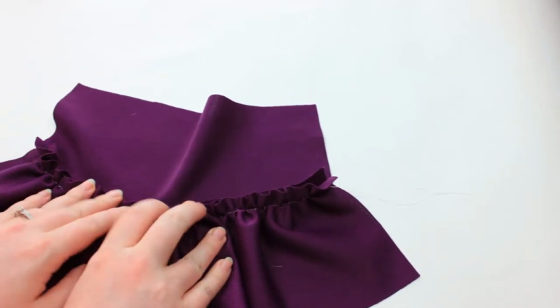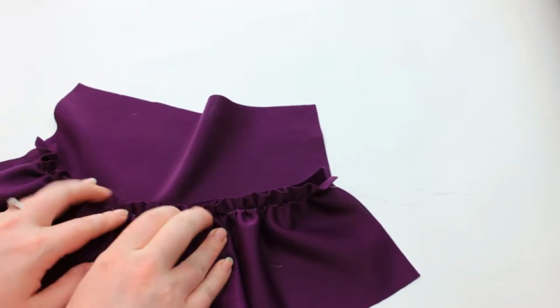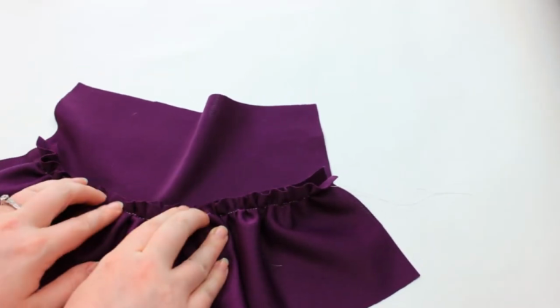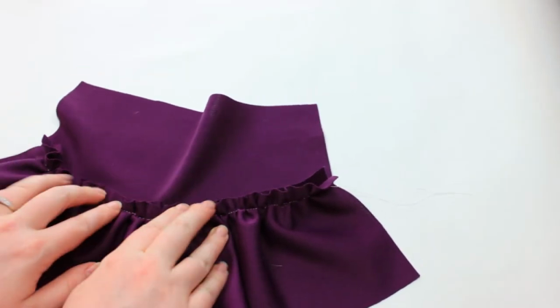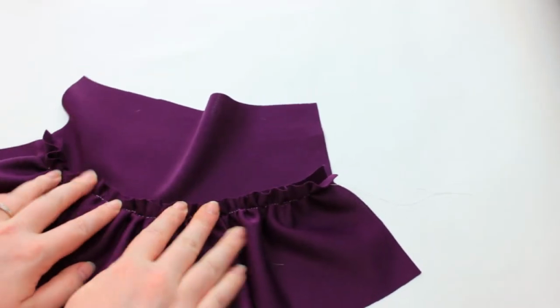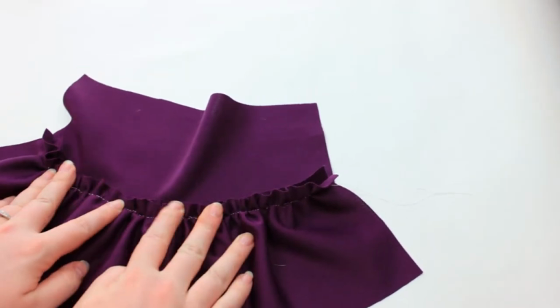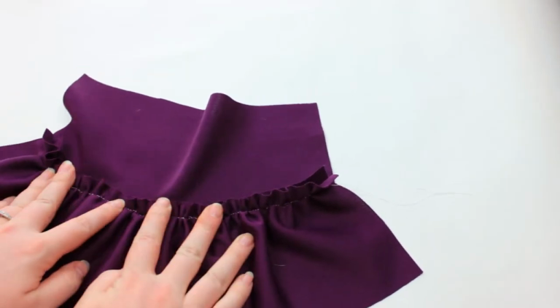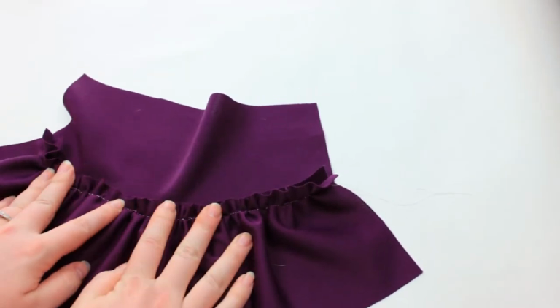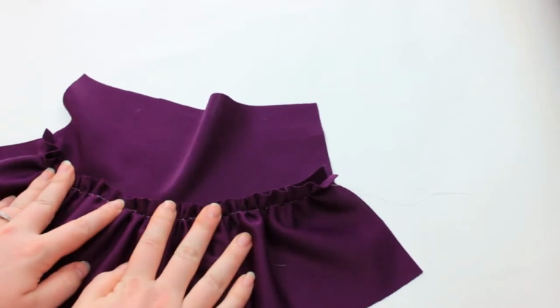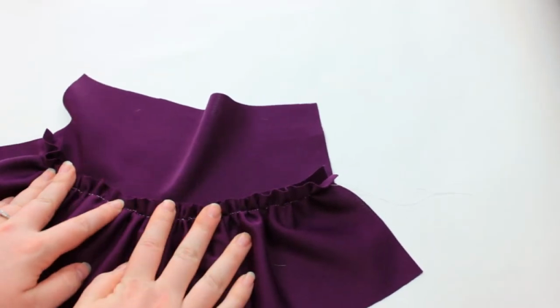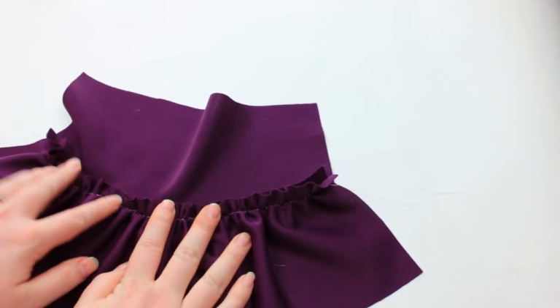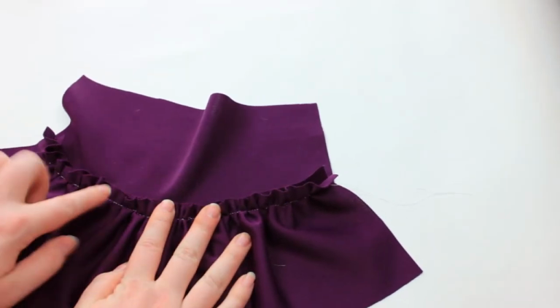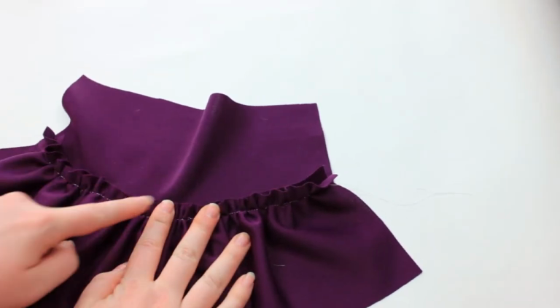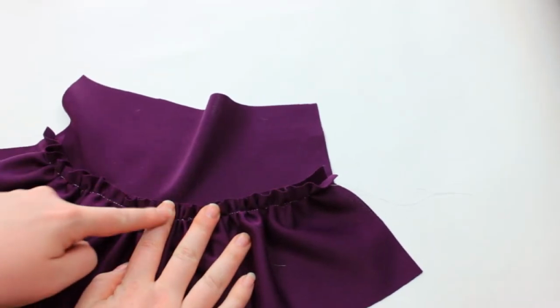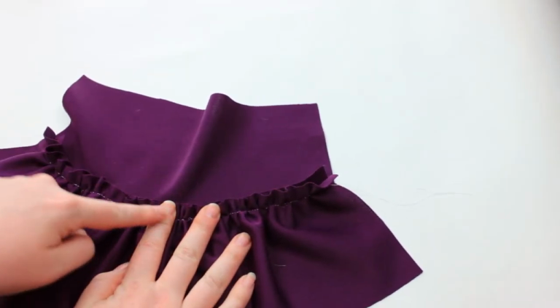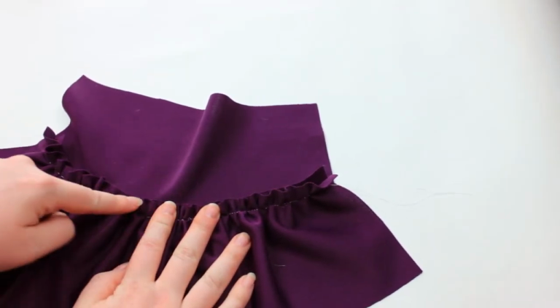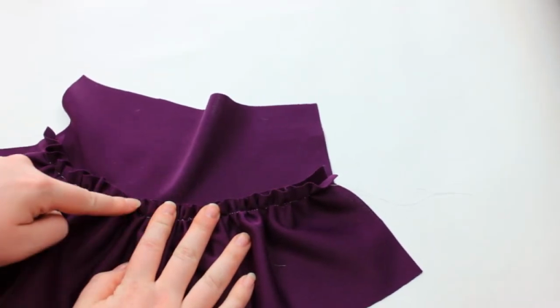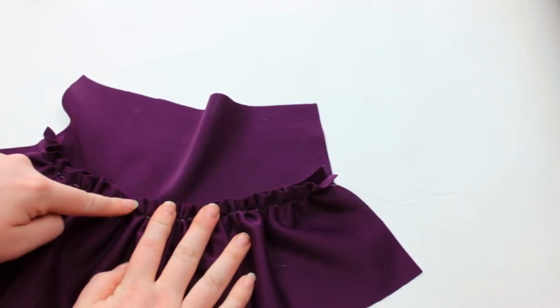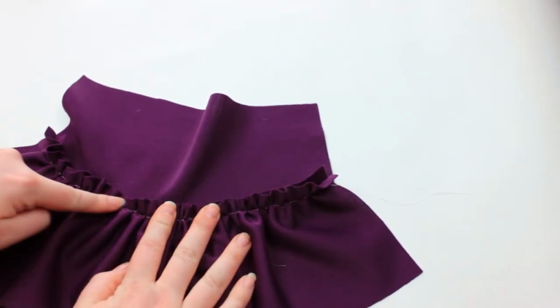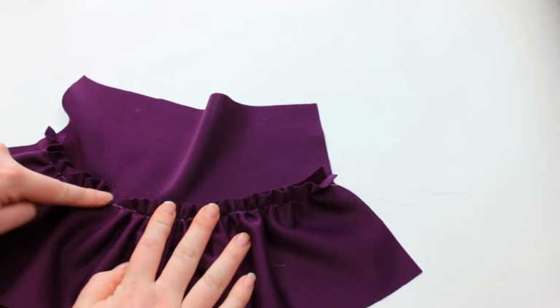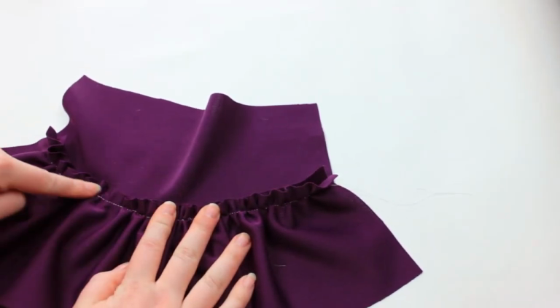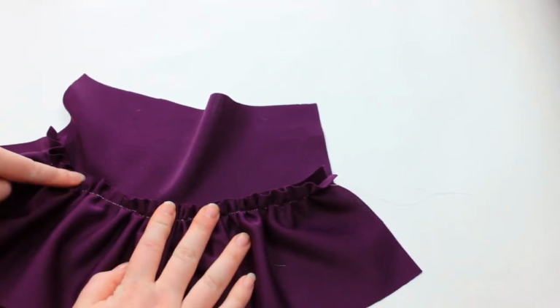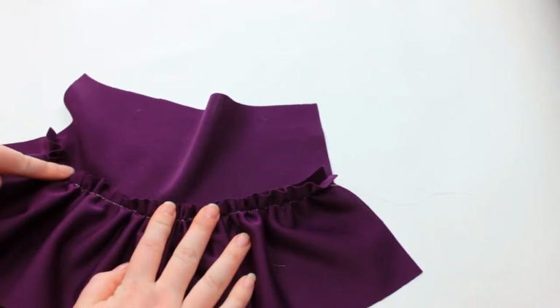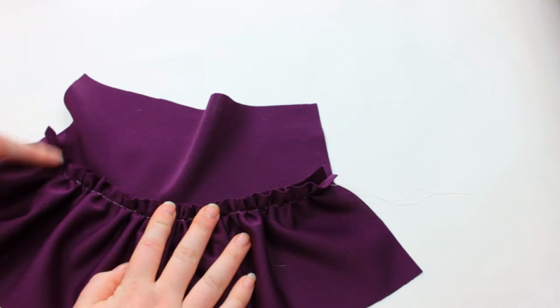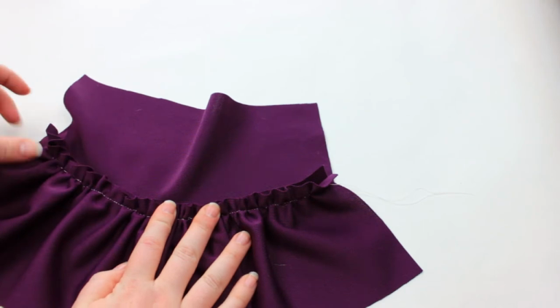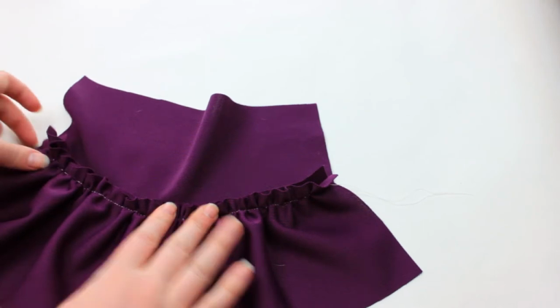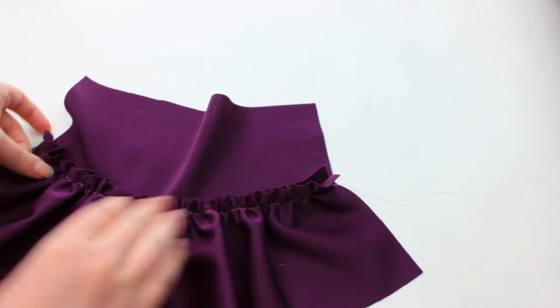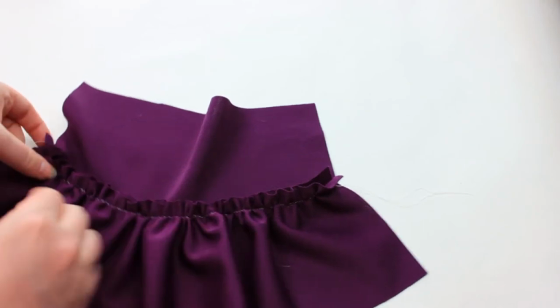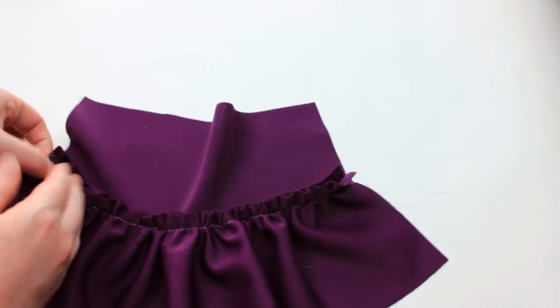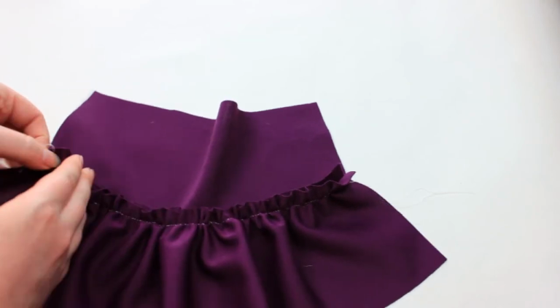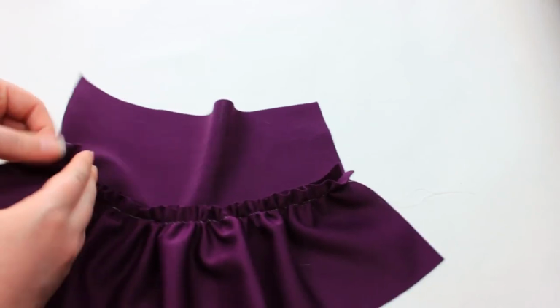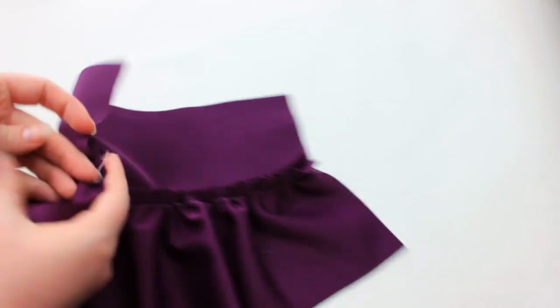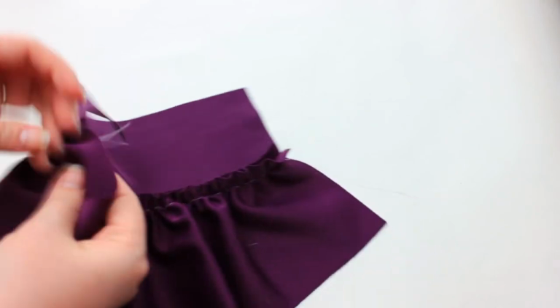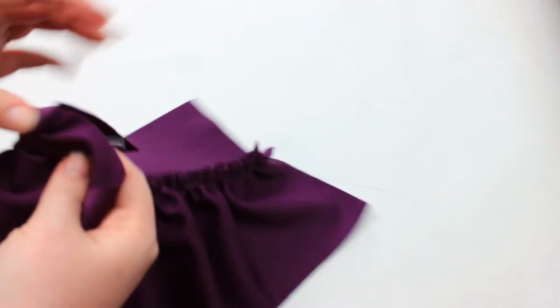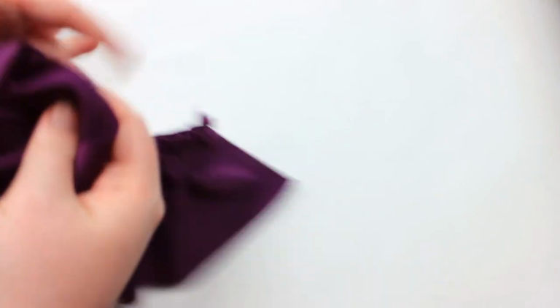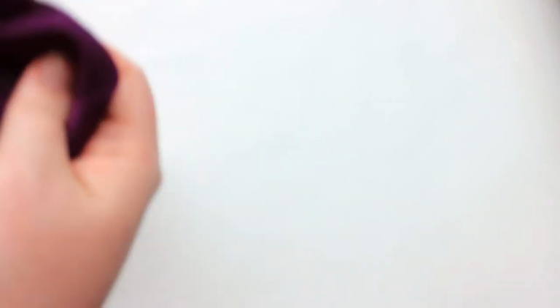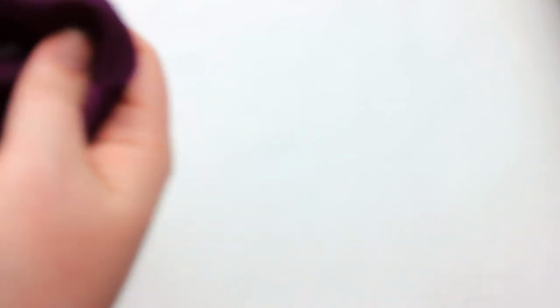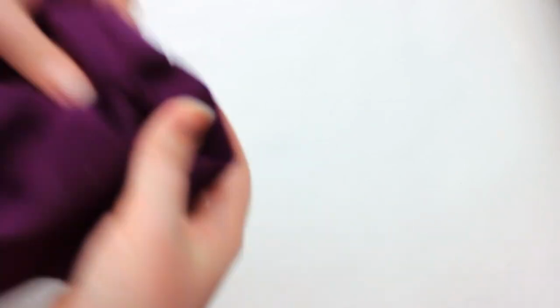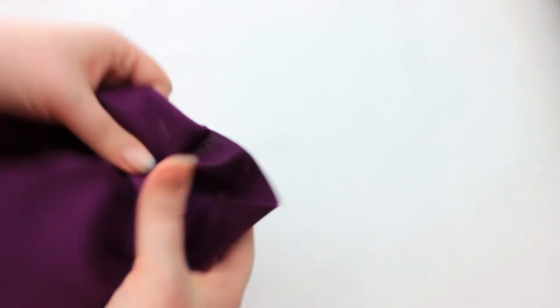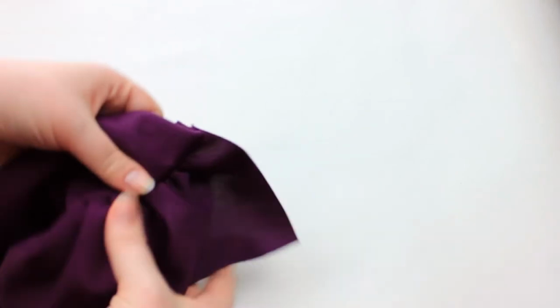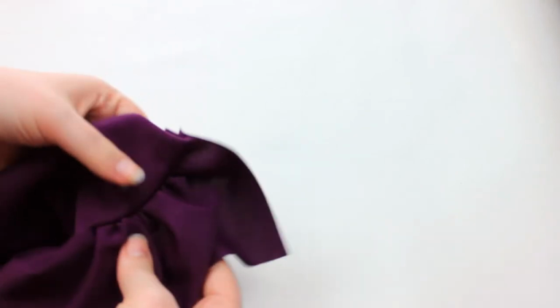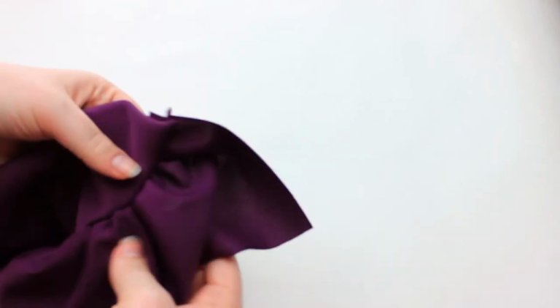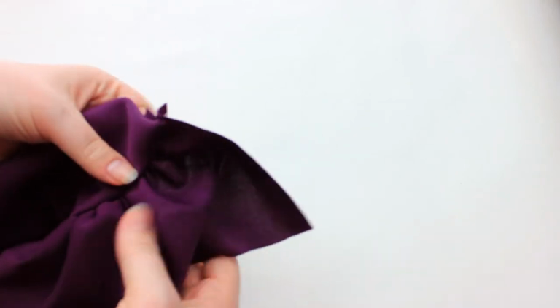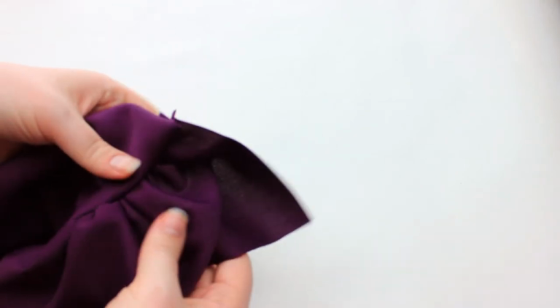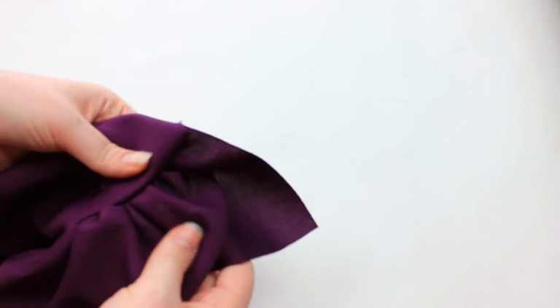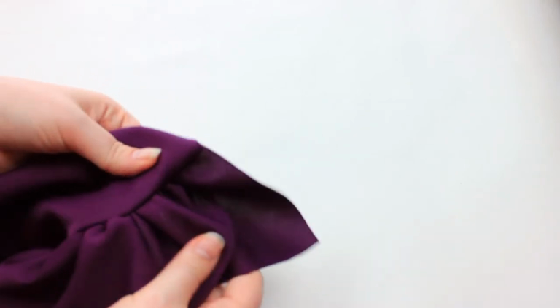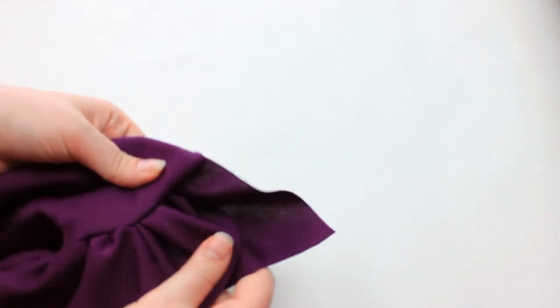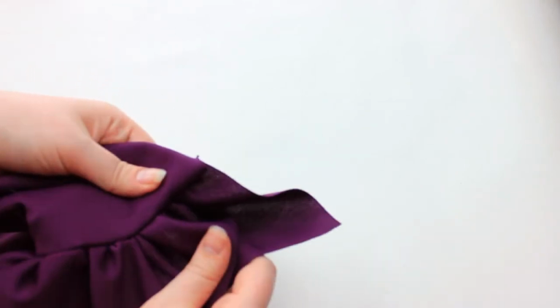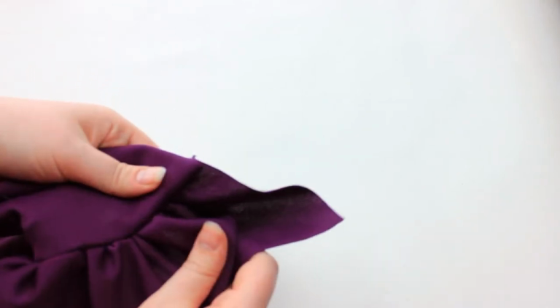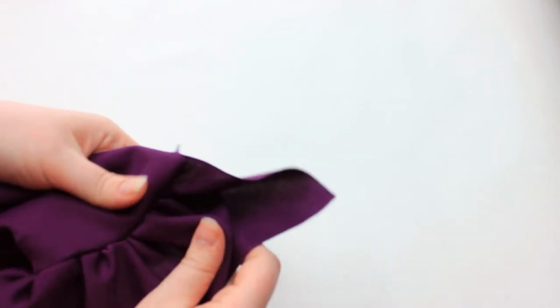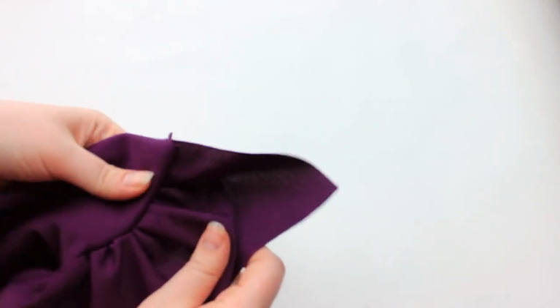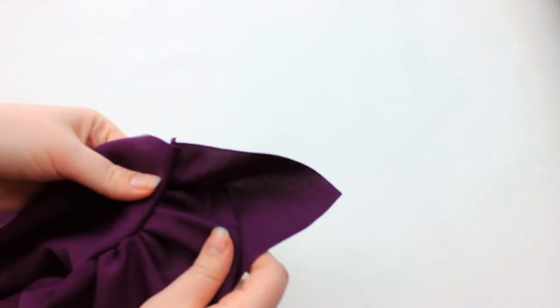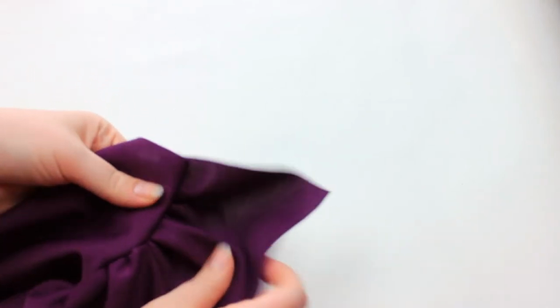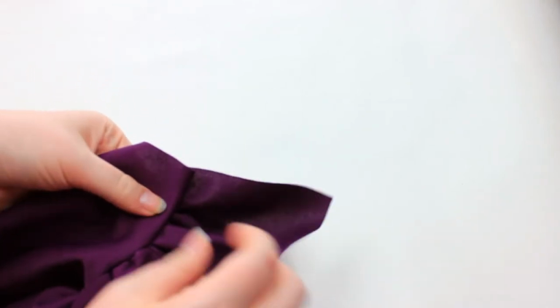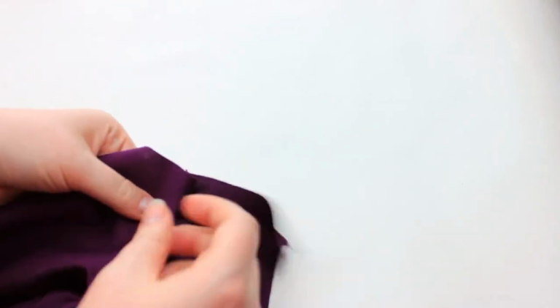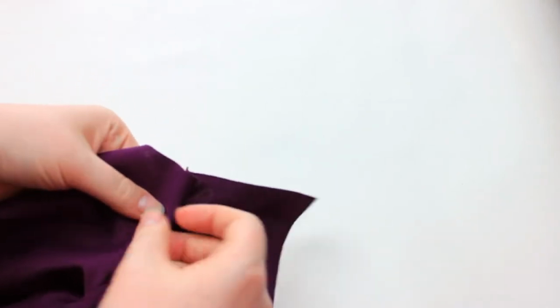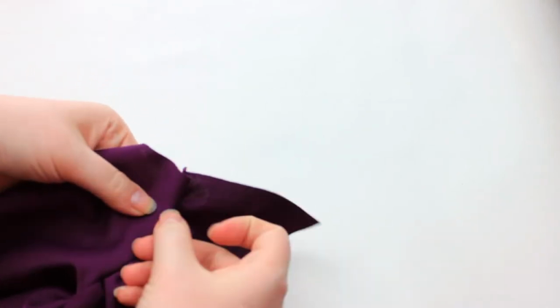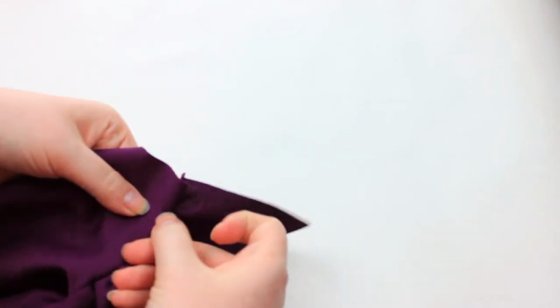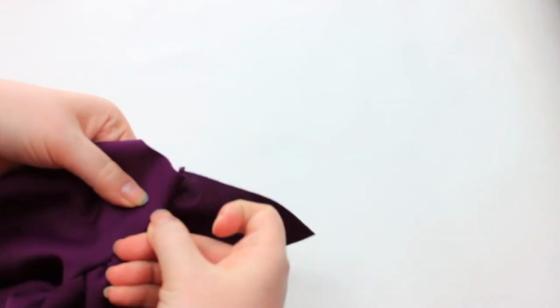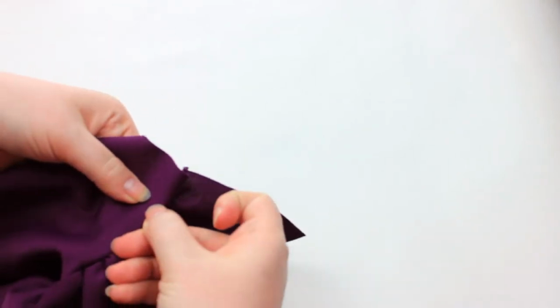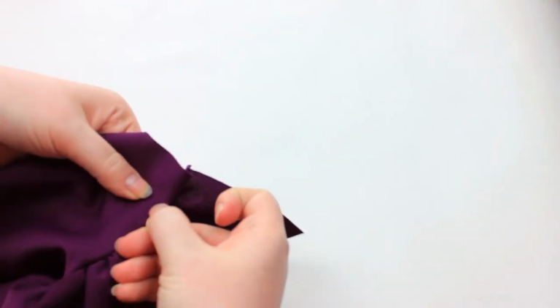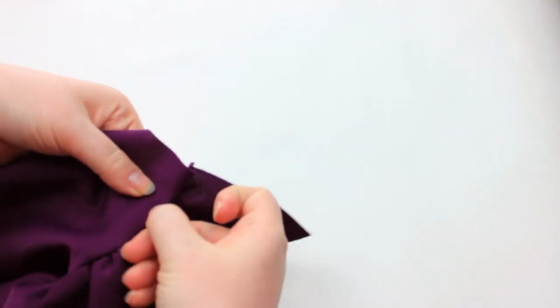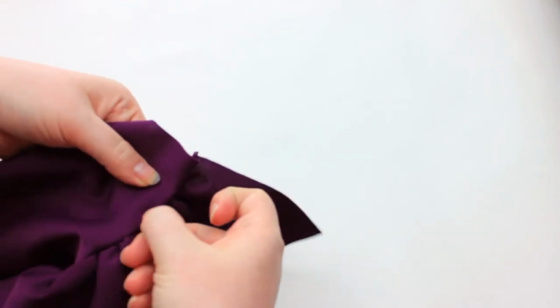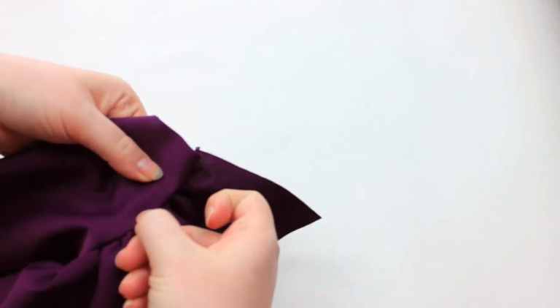For a finishing touch, I like to sew an additional top stitch just to help keep the fabric from being bulky where the gathers are.